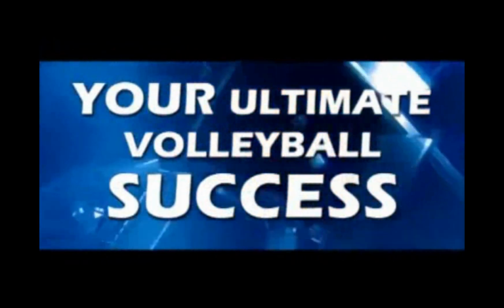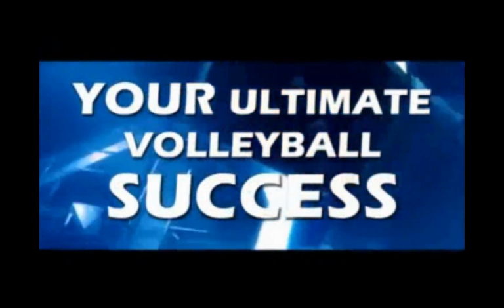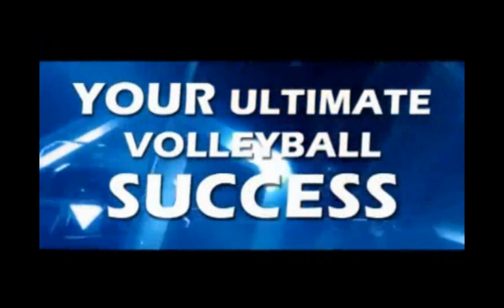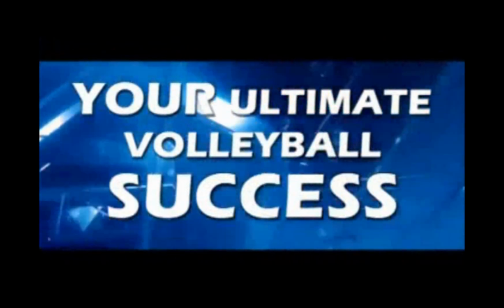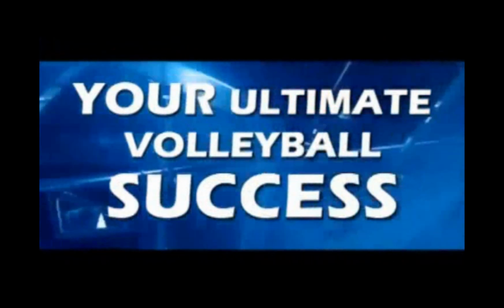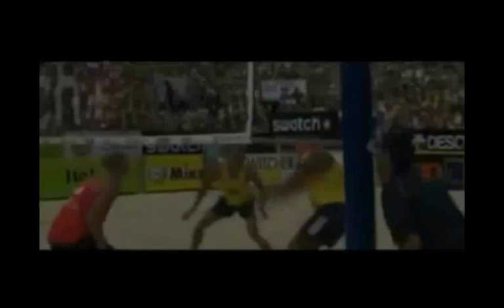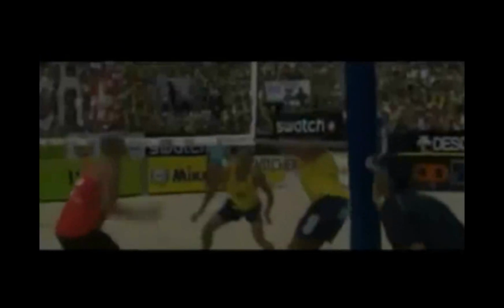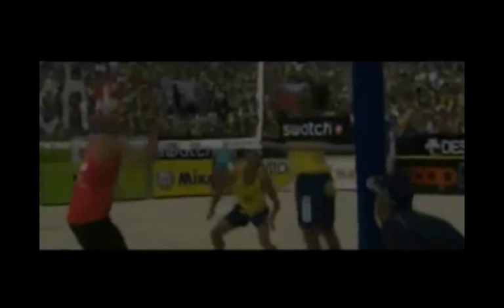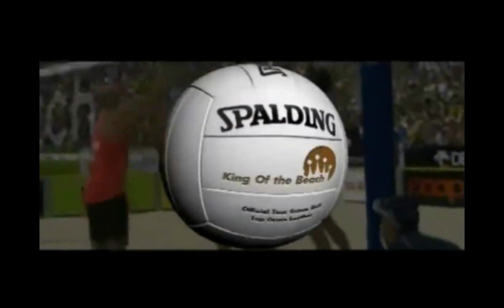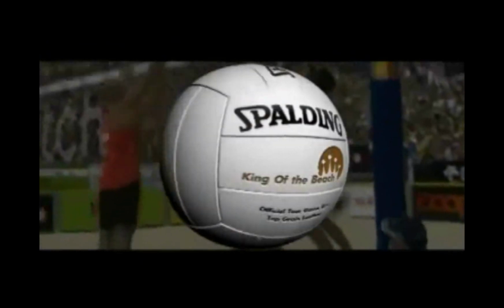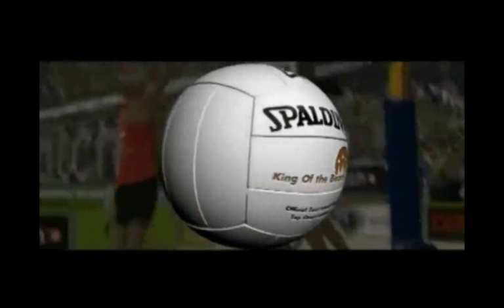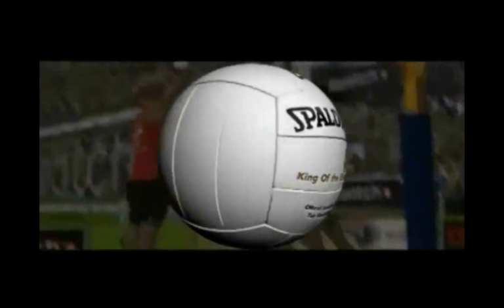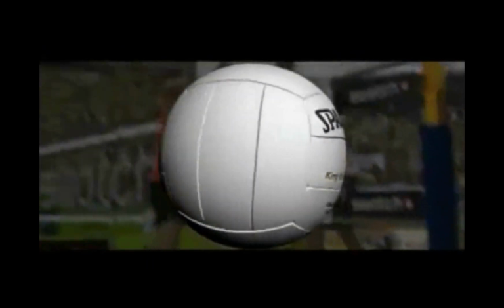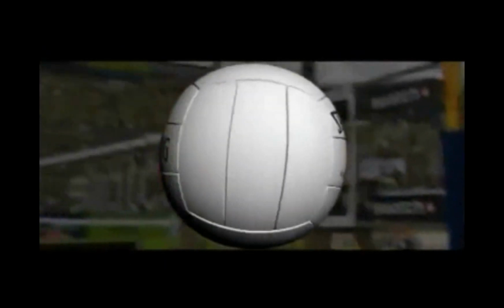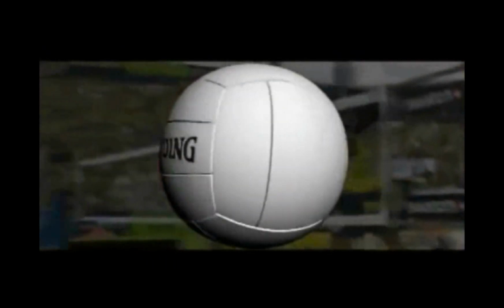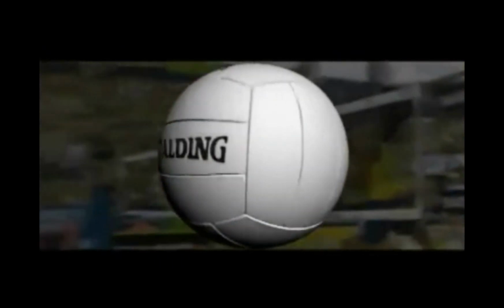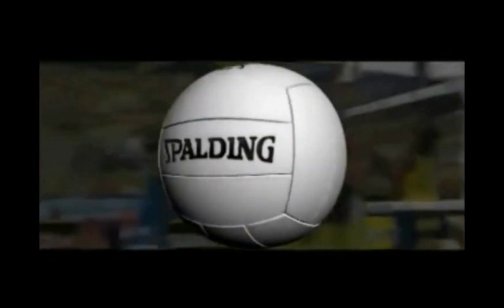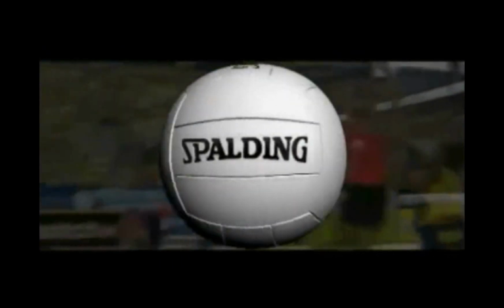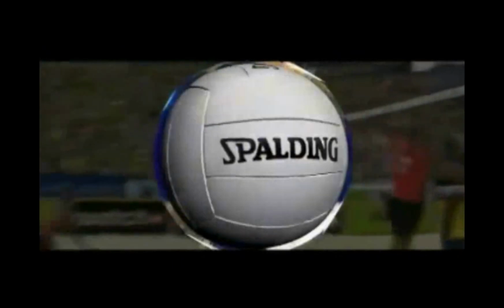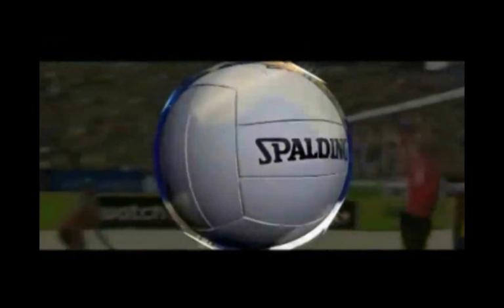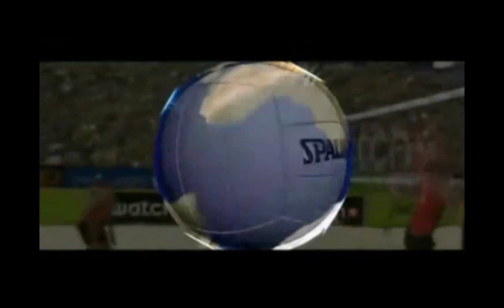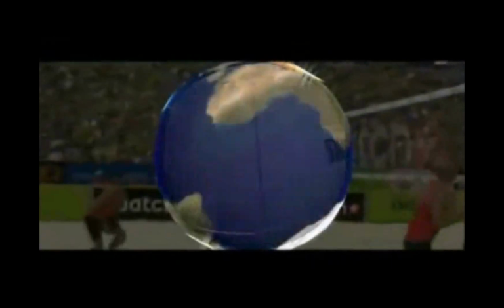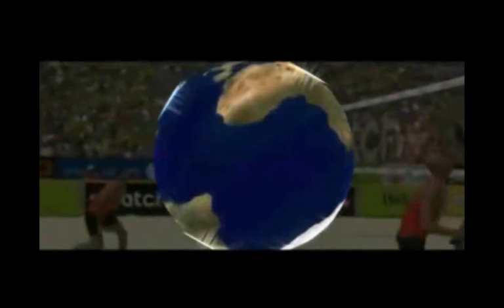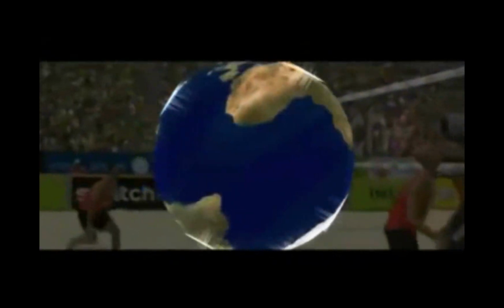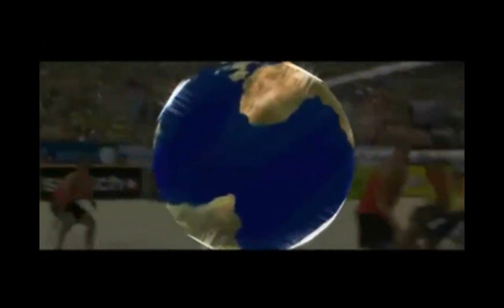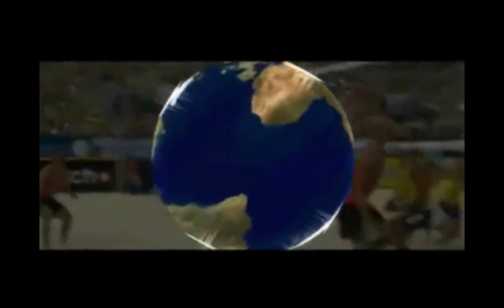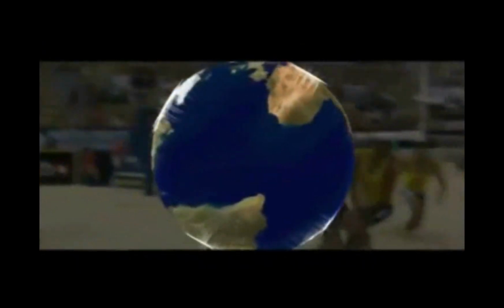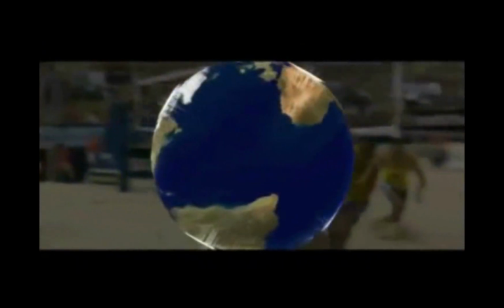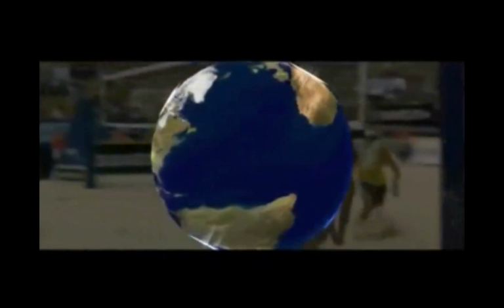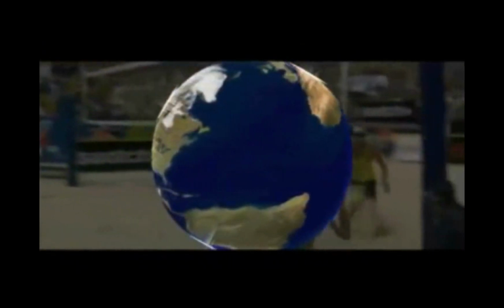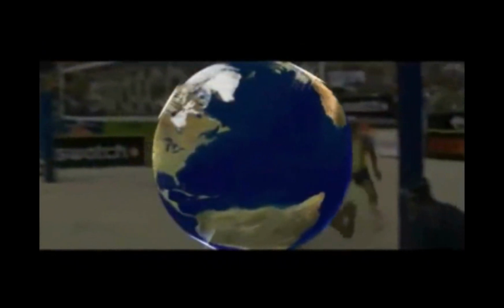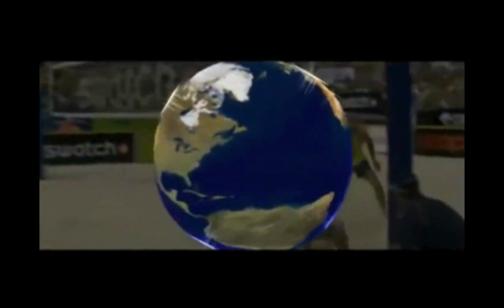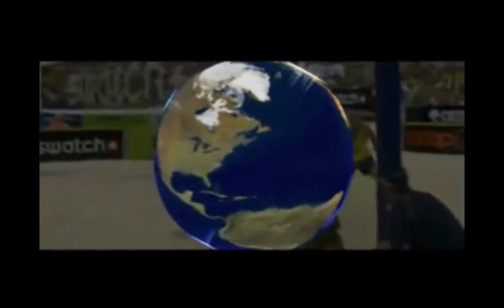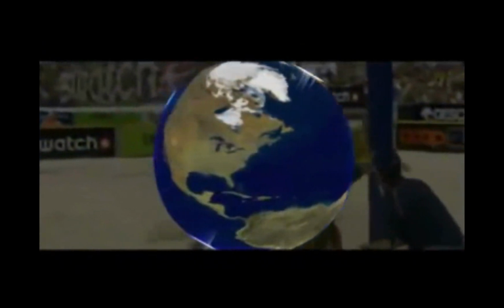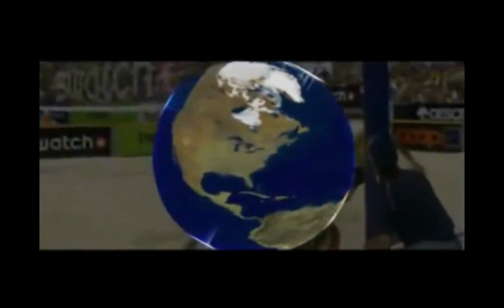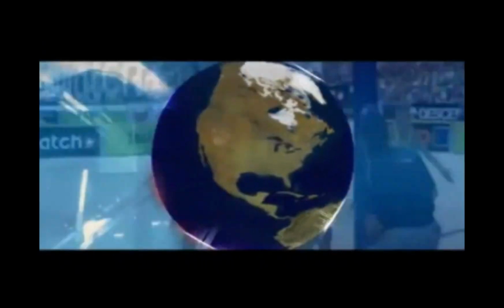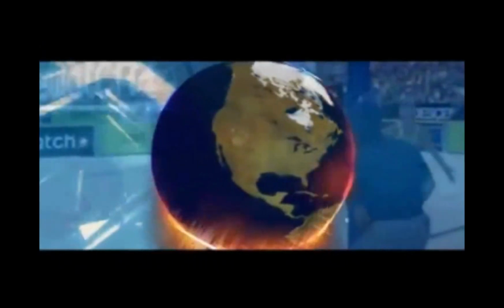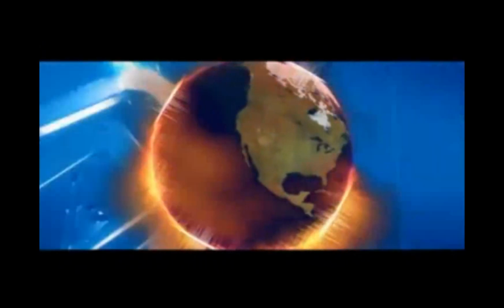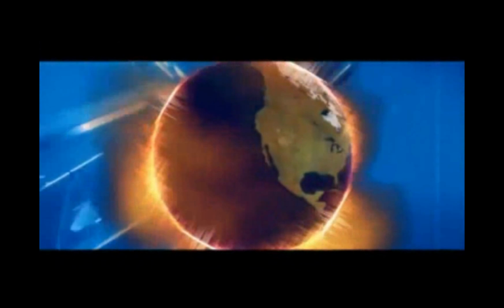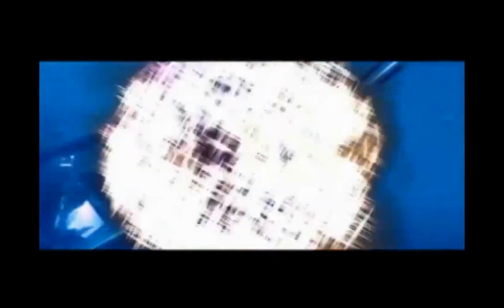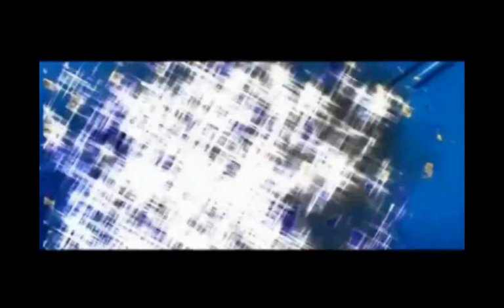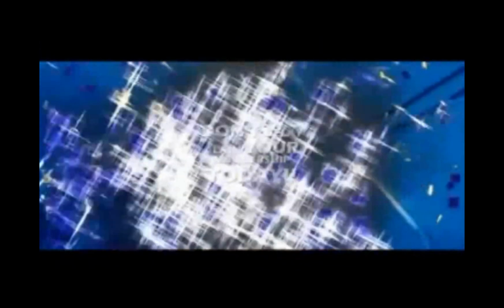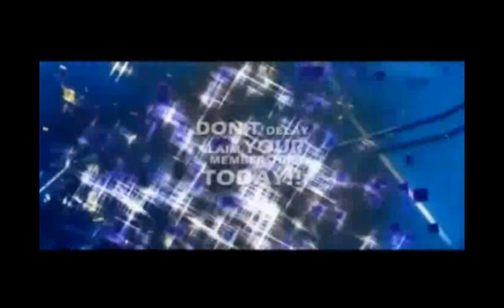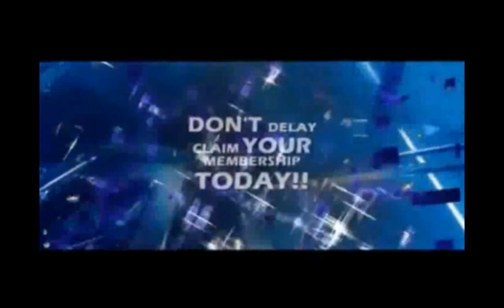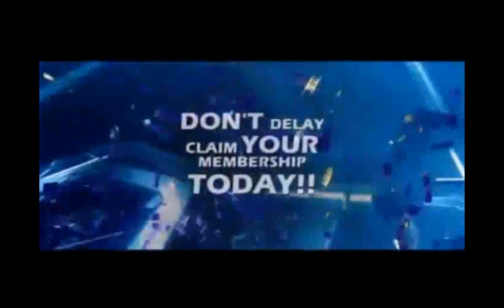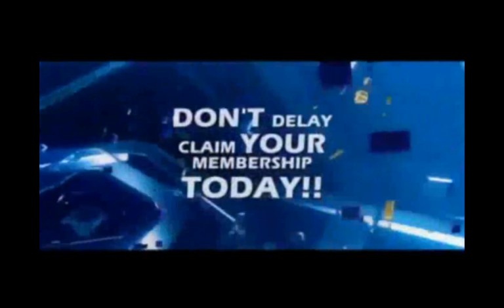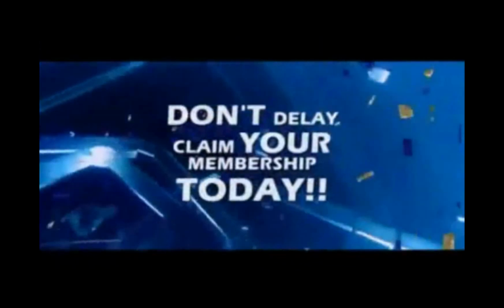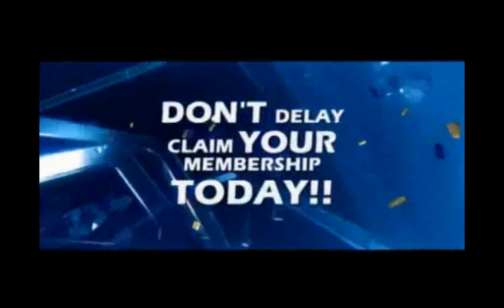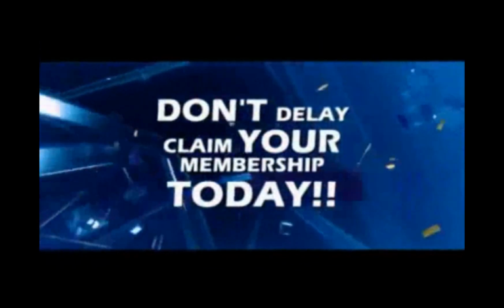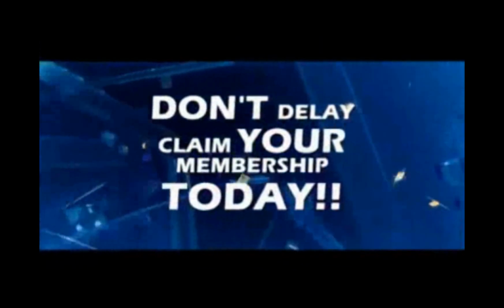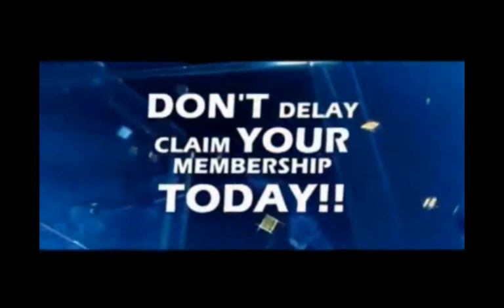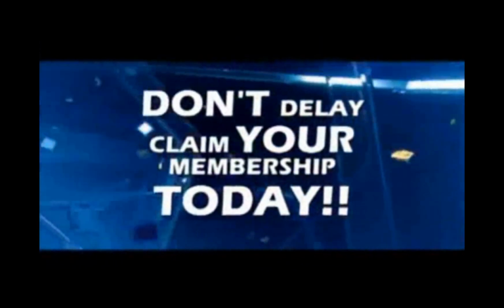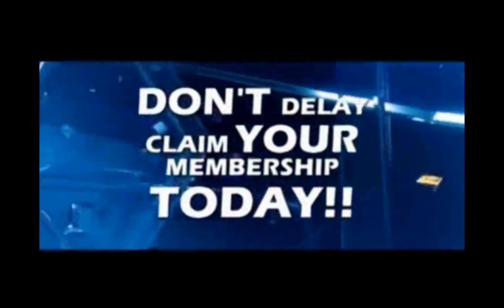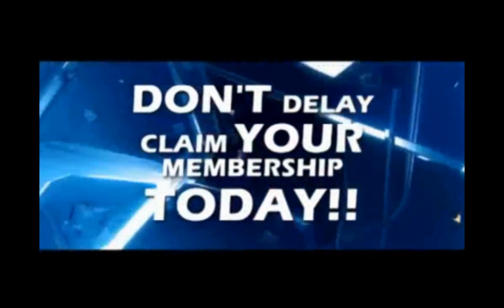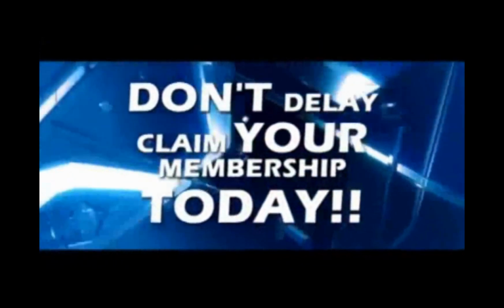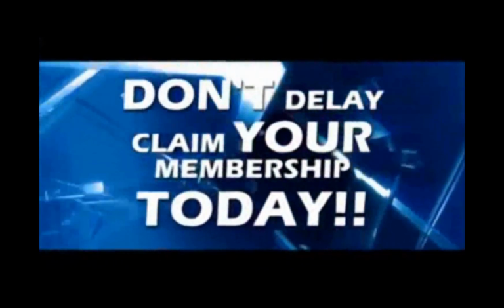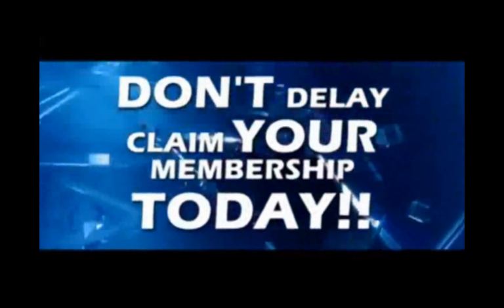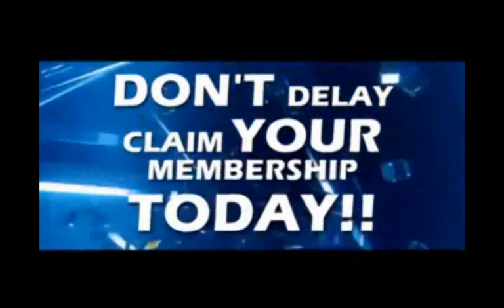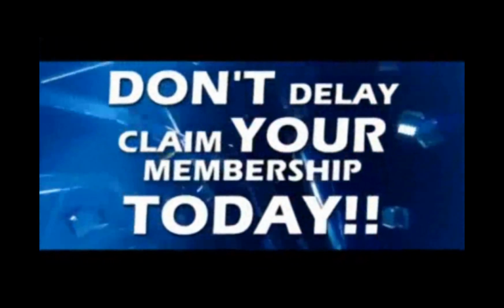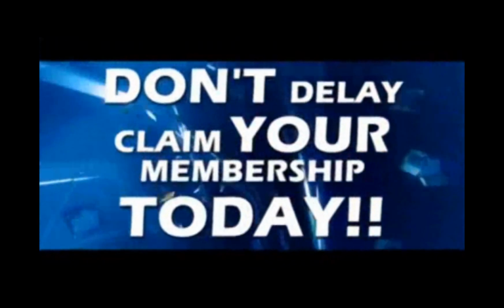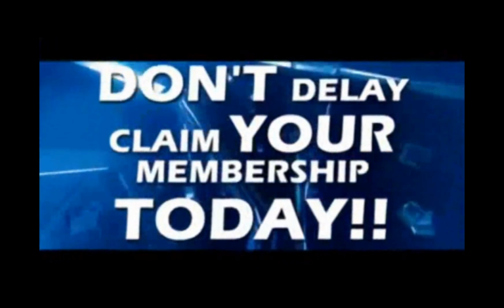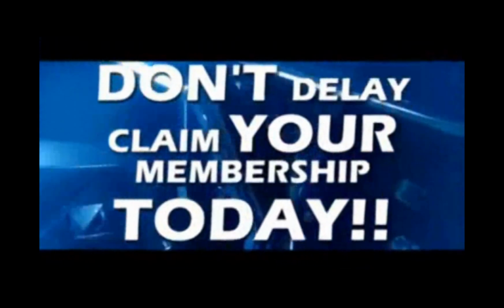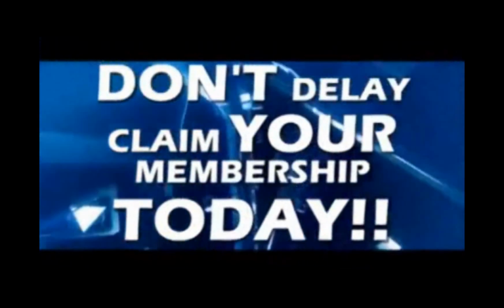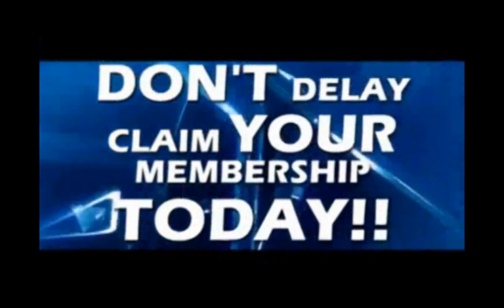There's no other volleyball instructional video website like this in the world. Don't delay — claim your membership today.